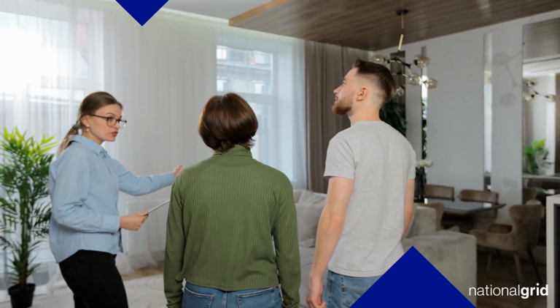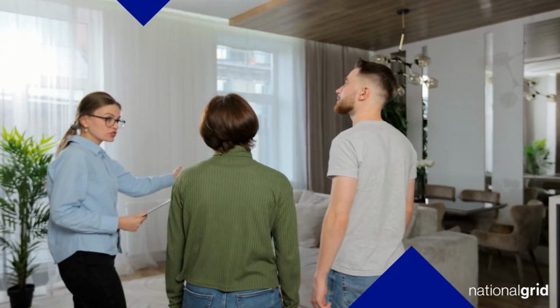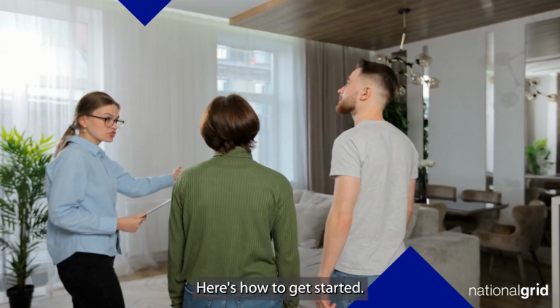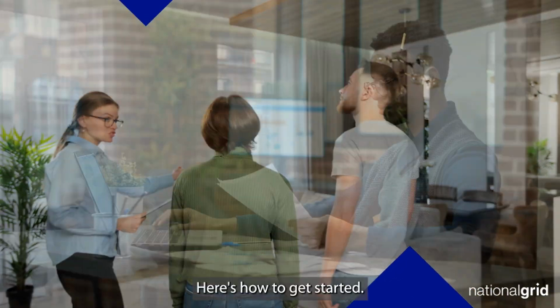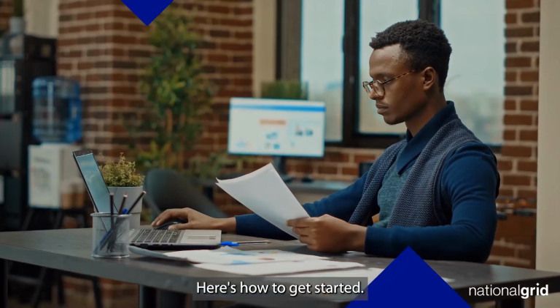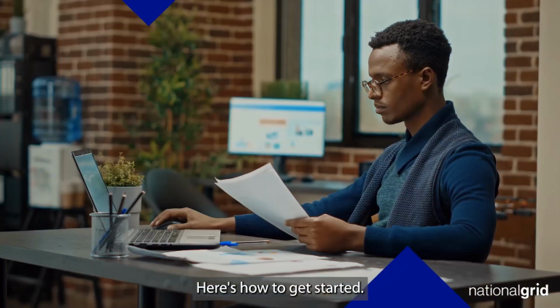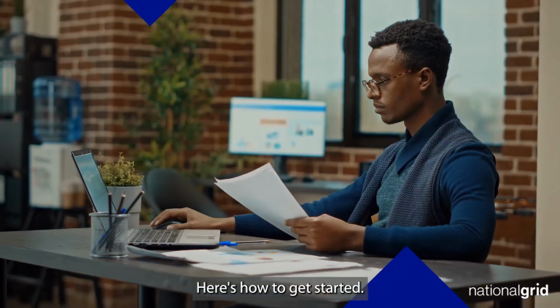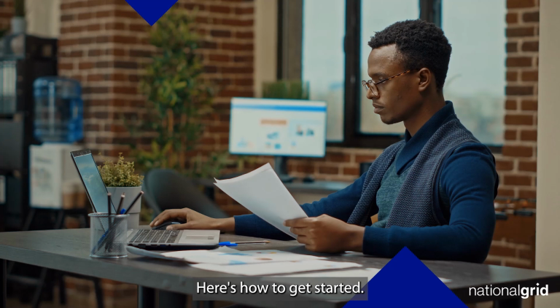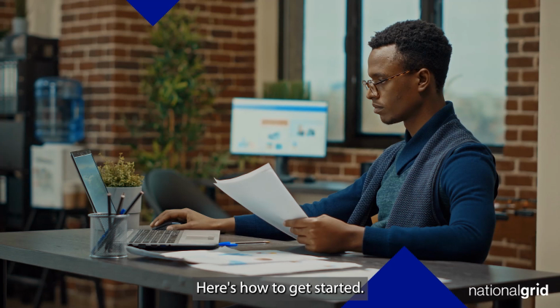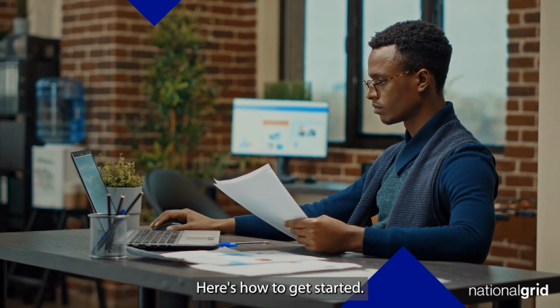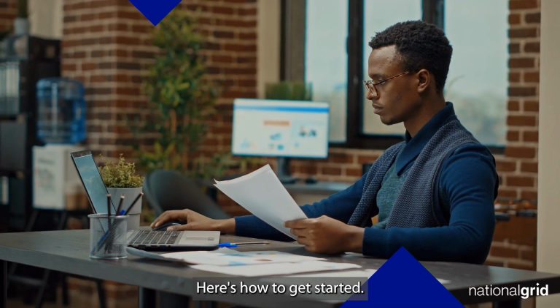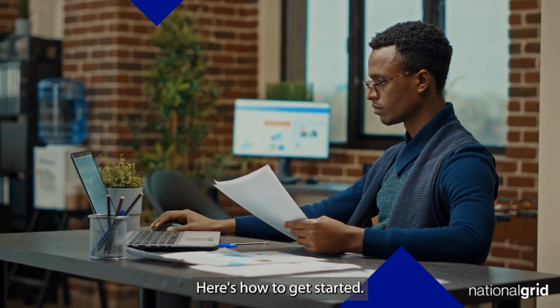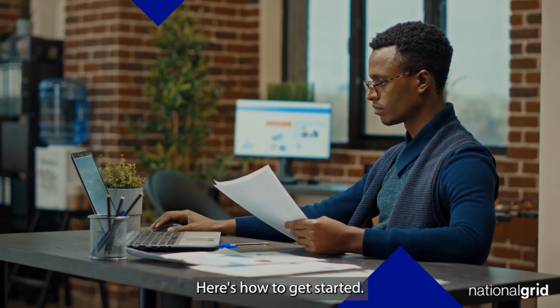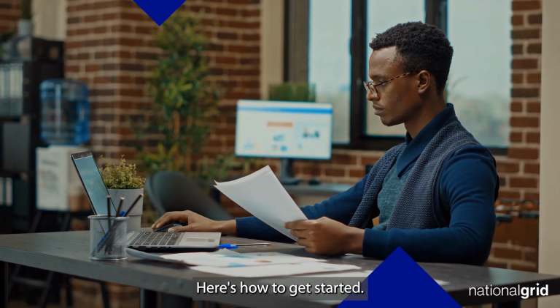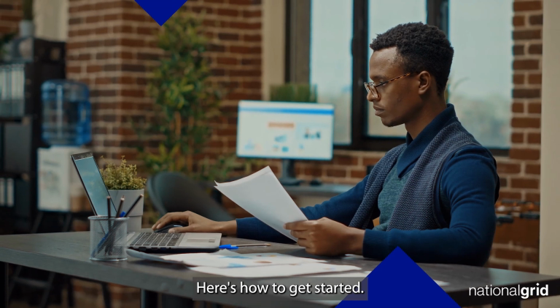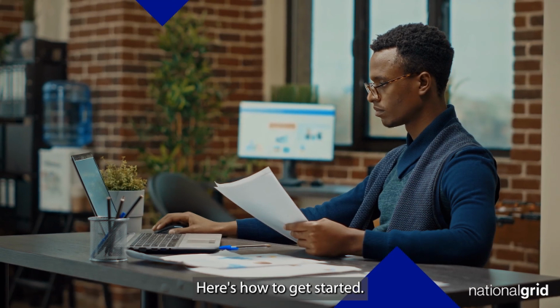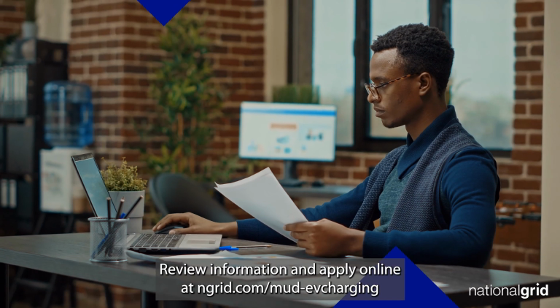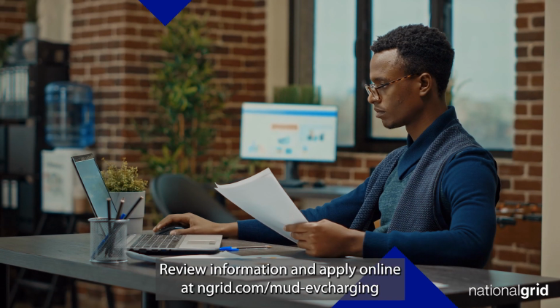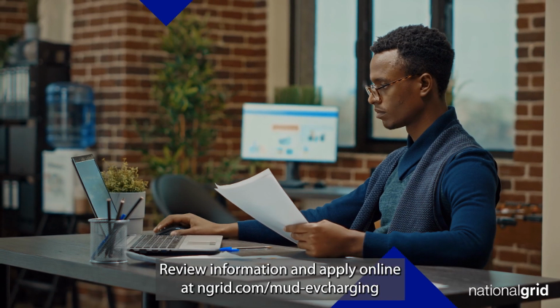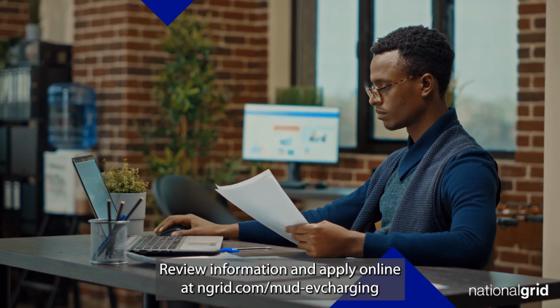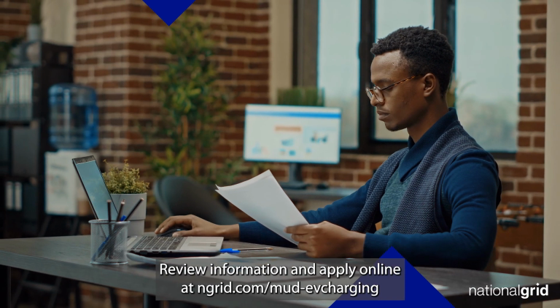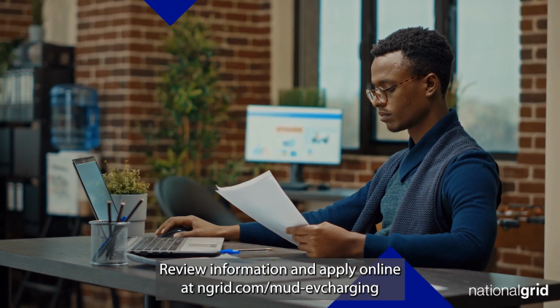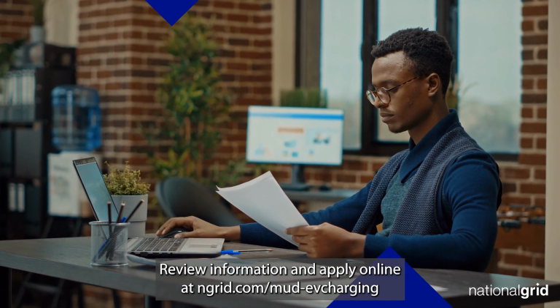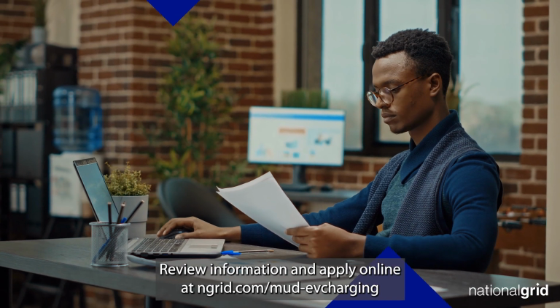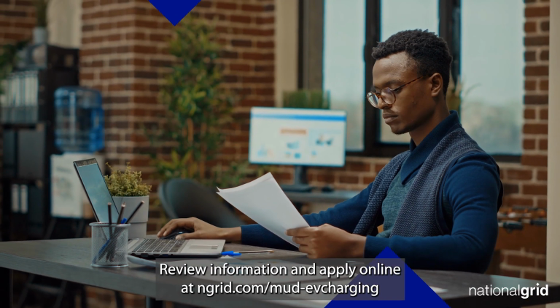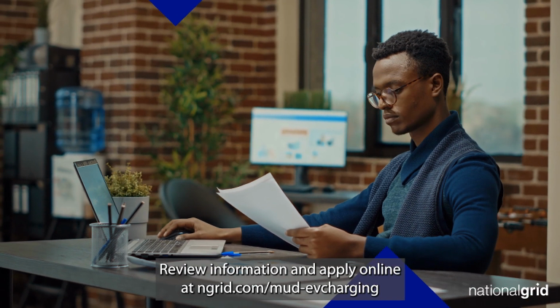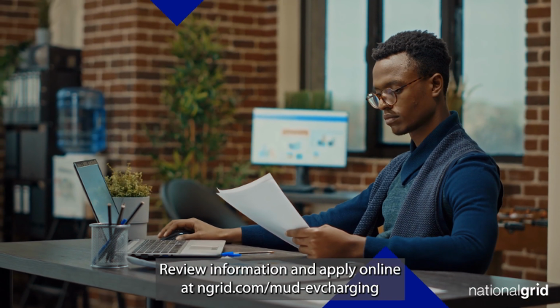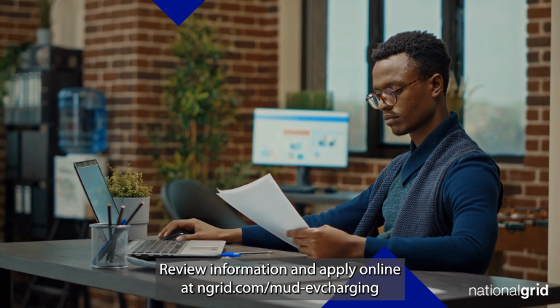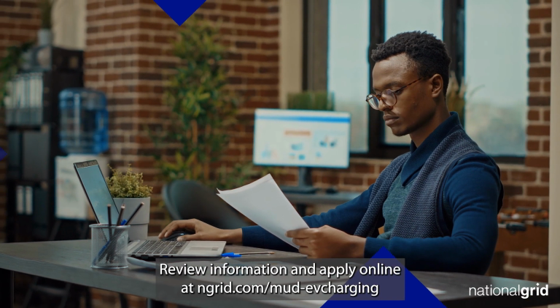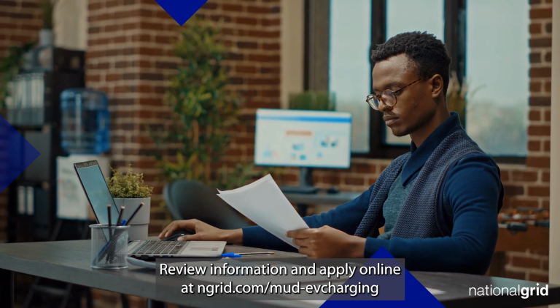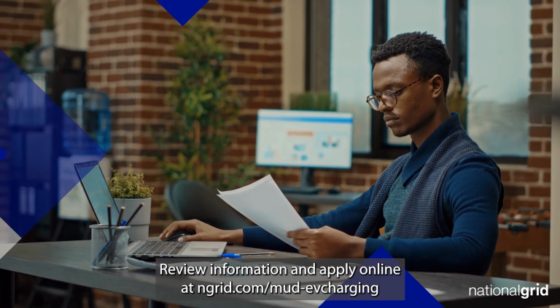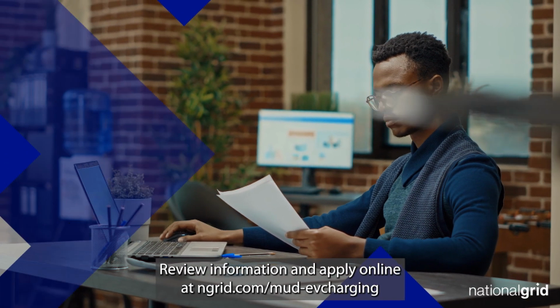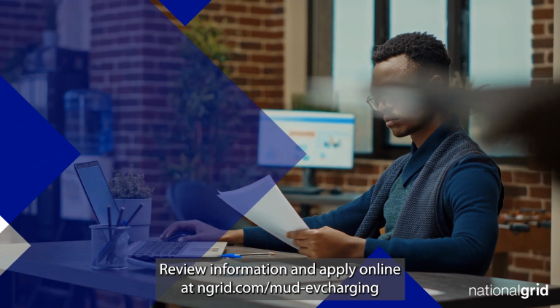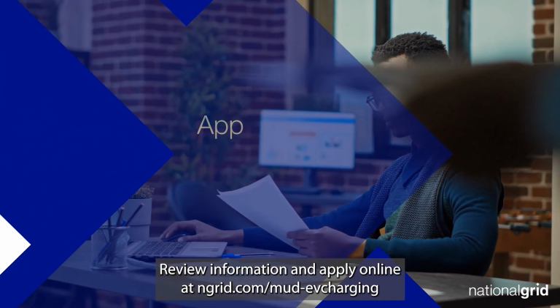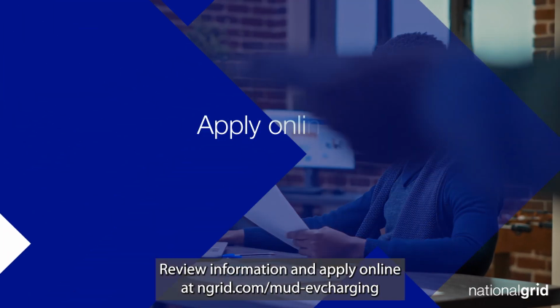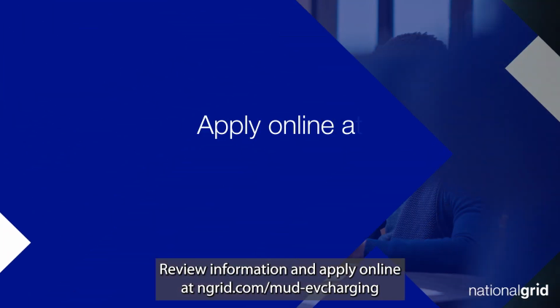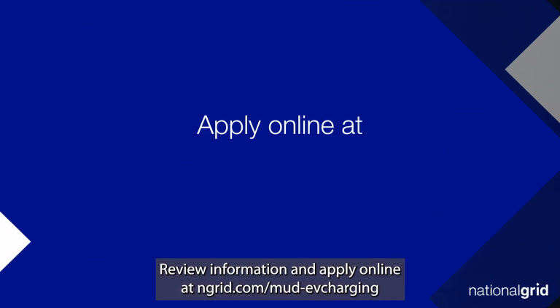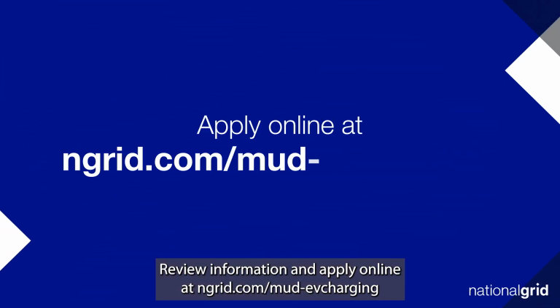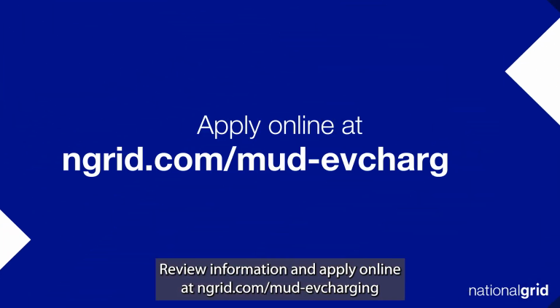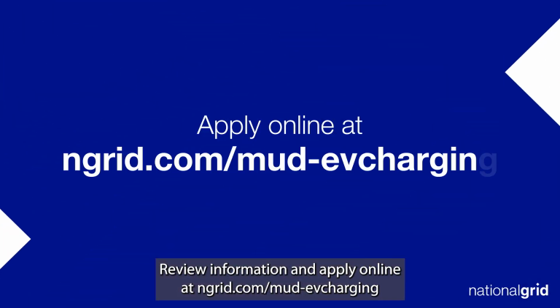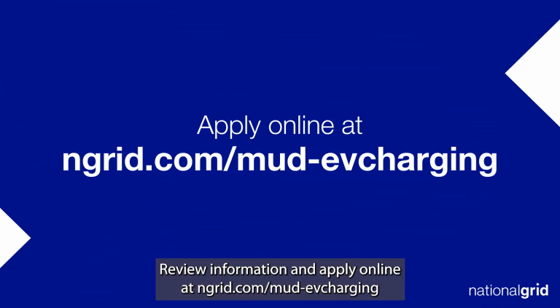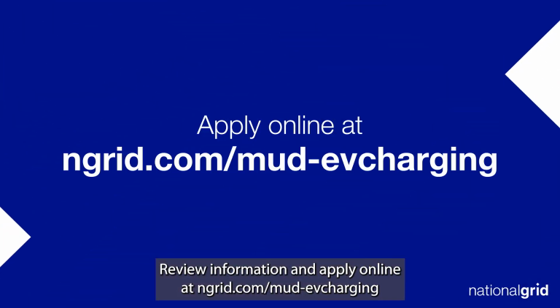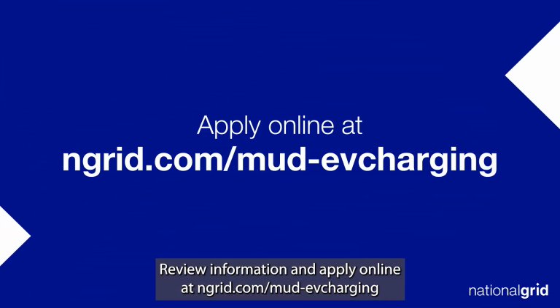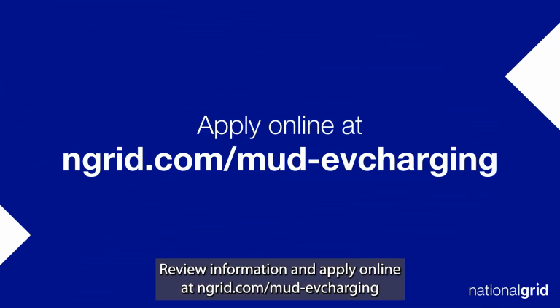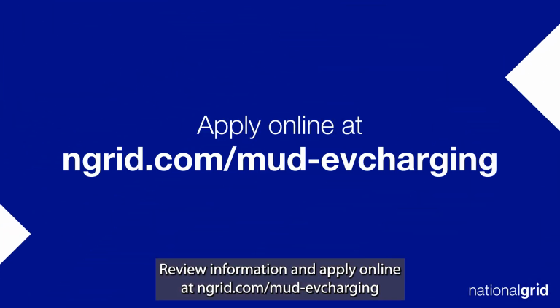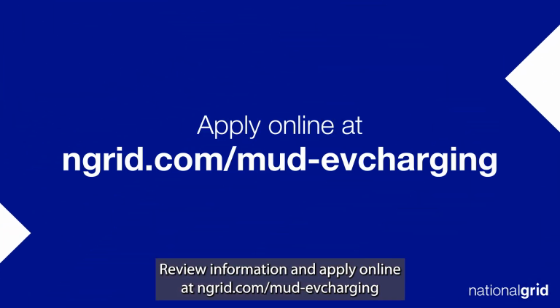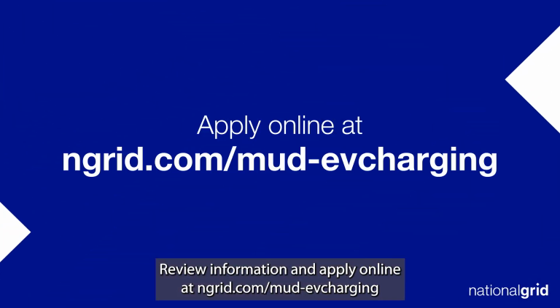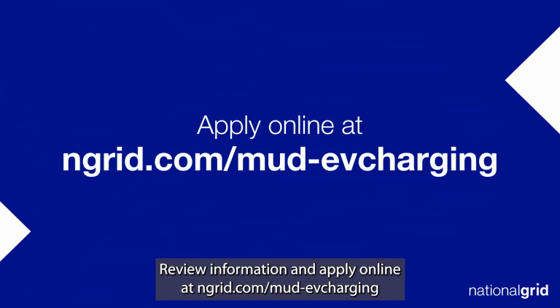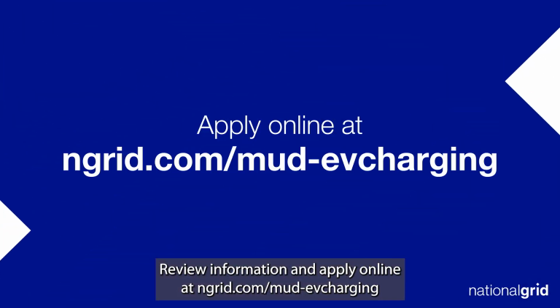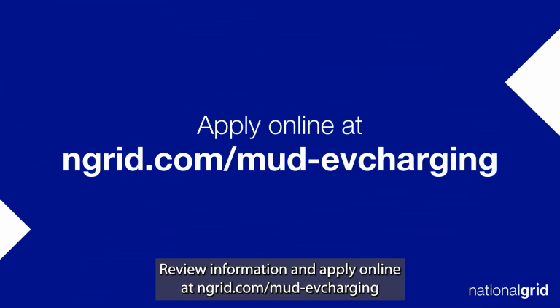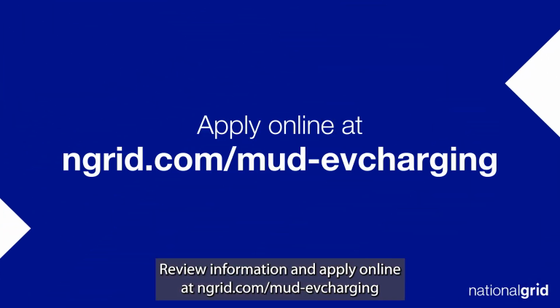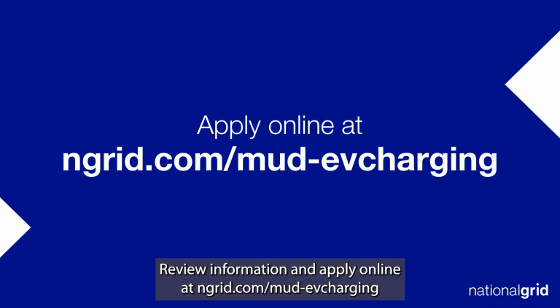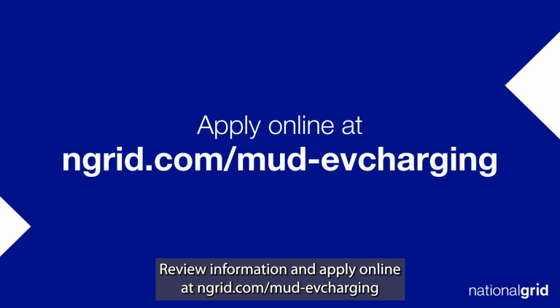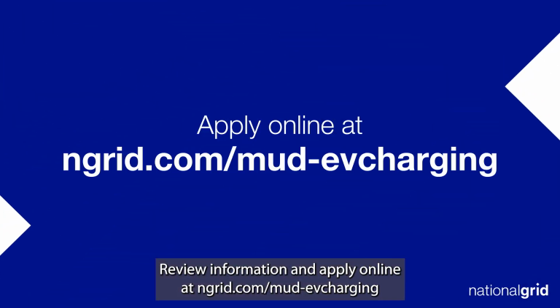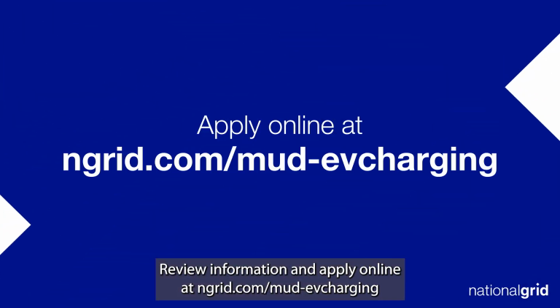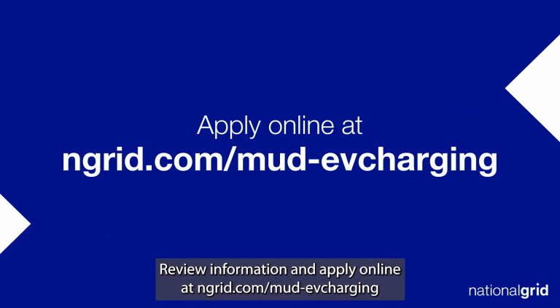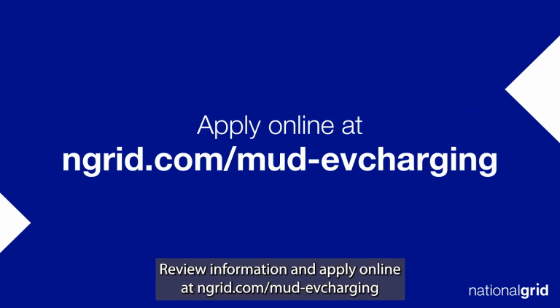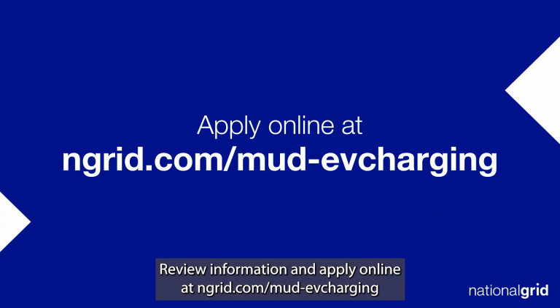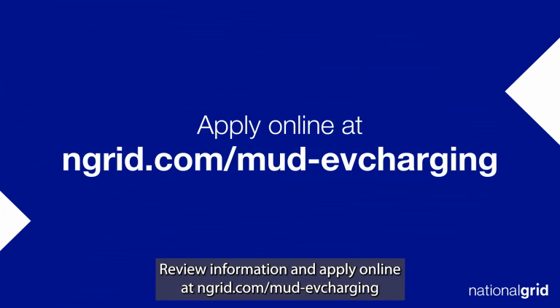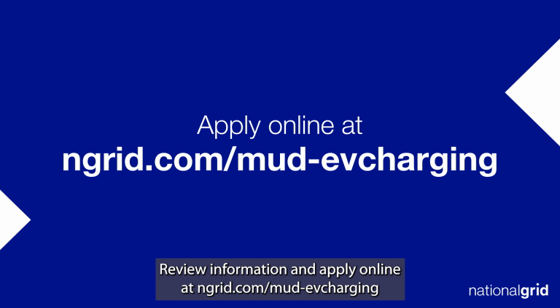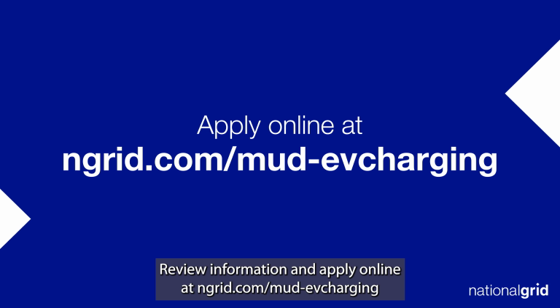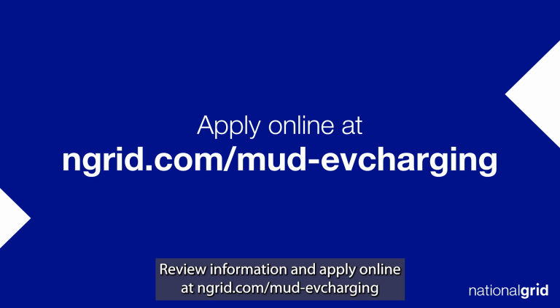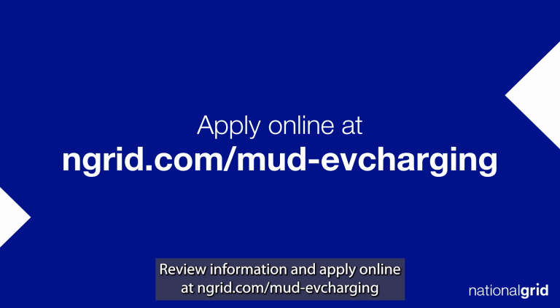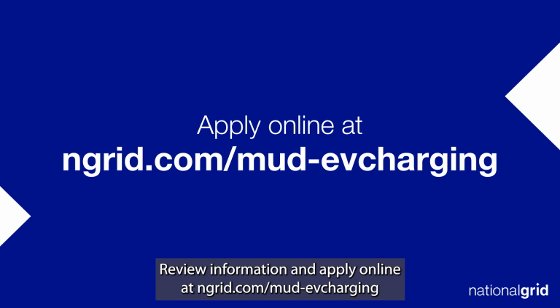Here's how to get started. Review information and apply online at ngrid.com/mud-ev-charging.